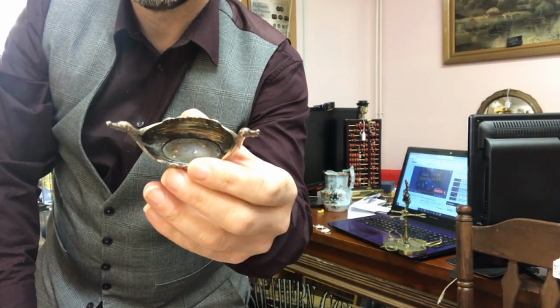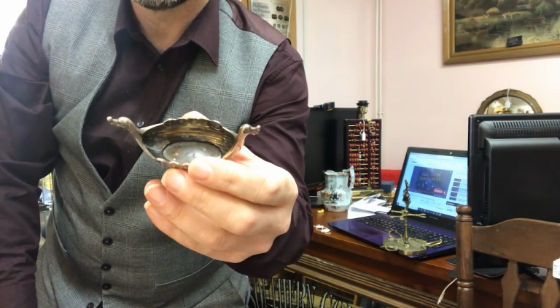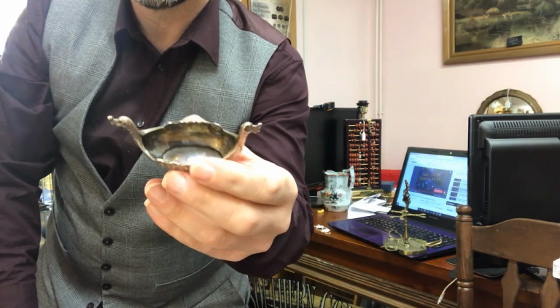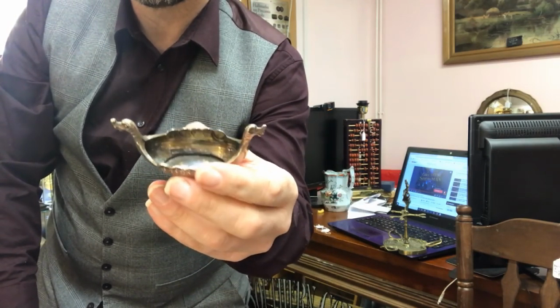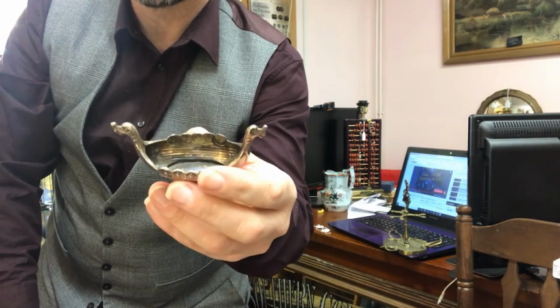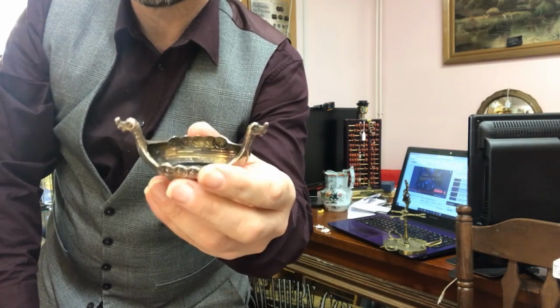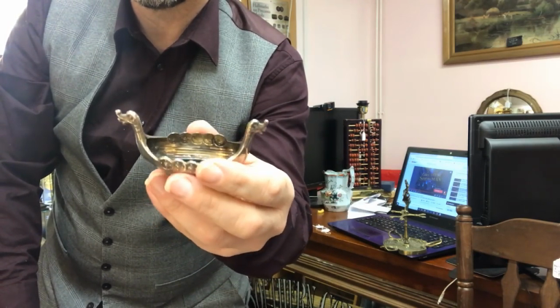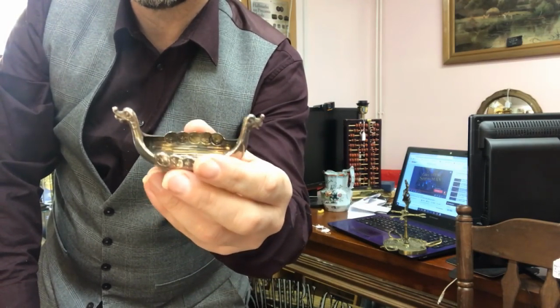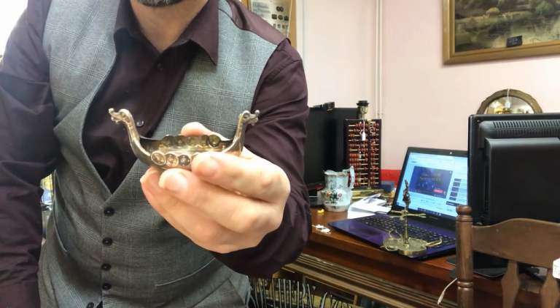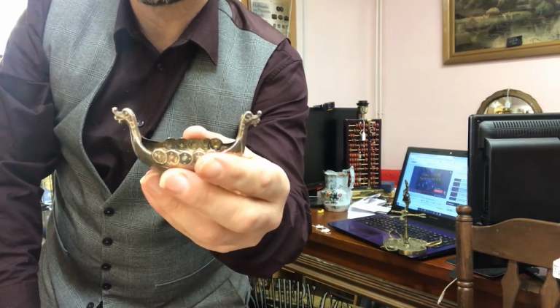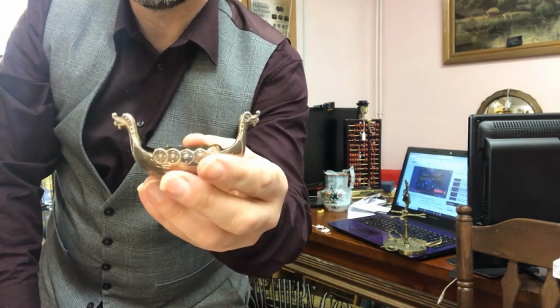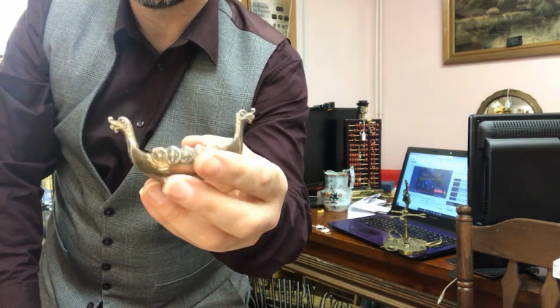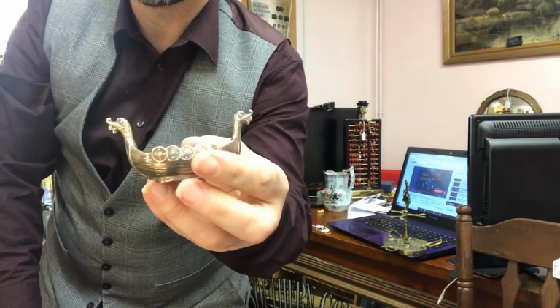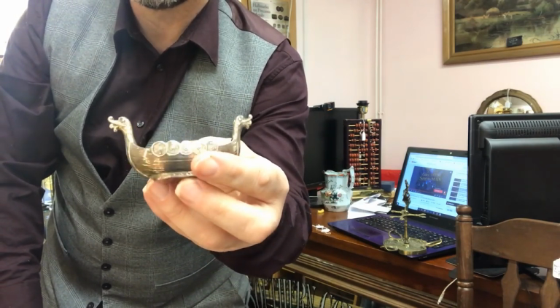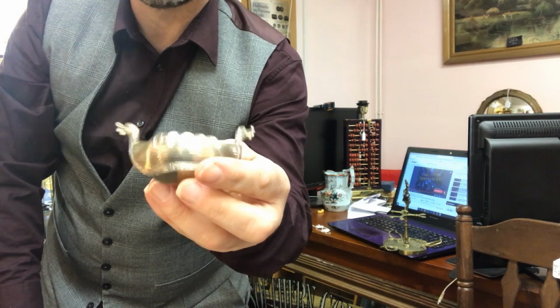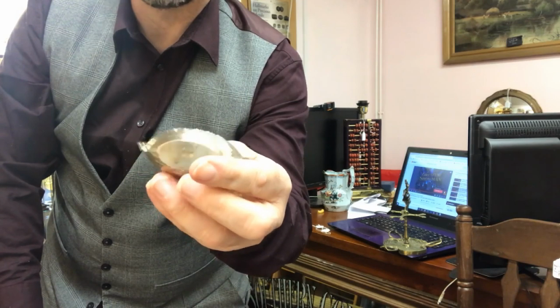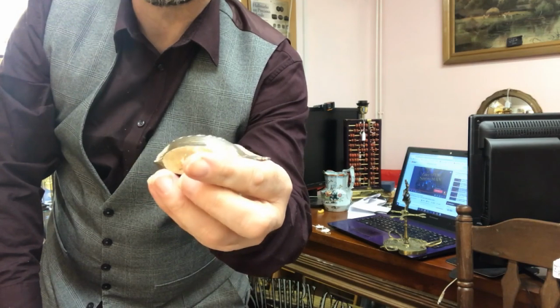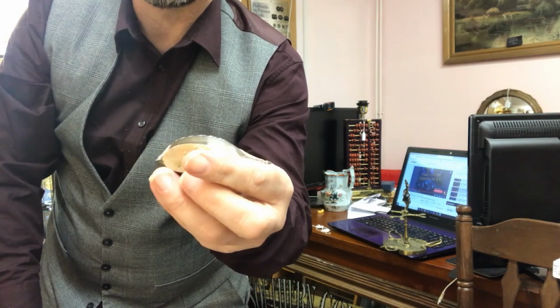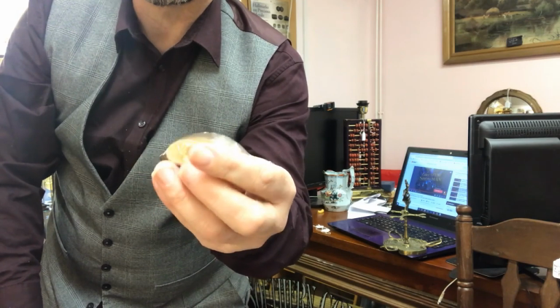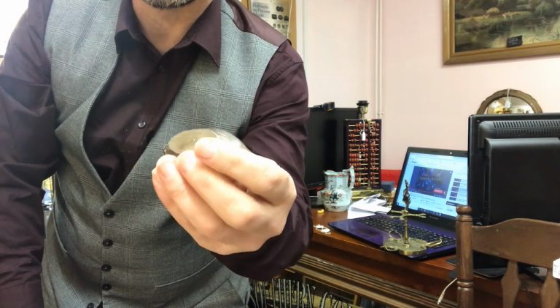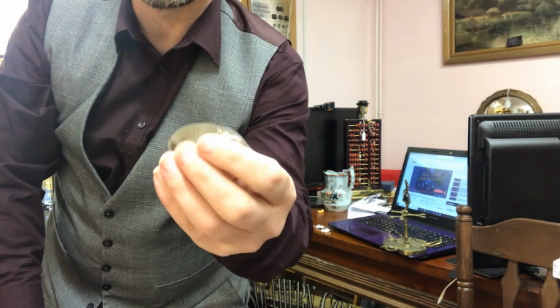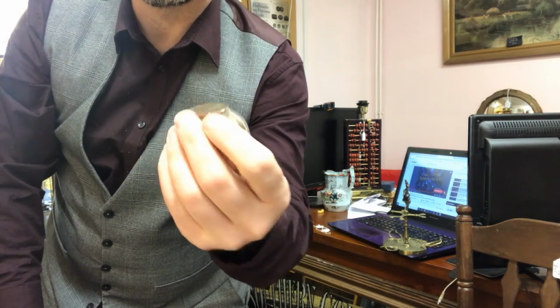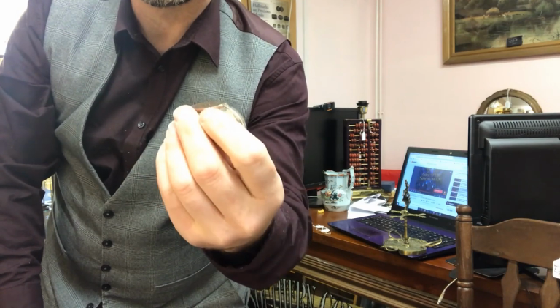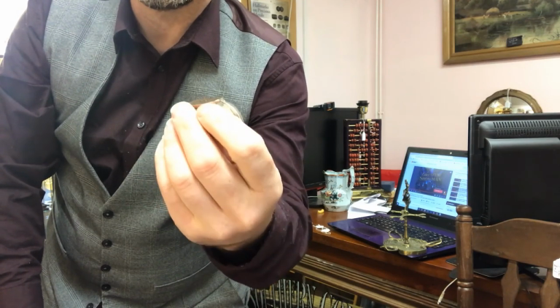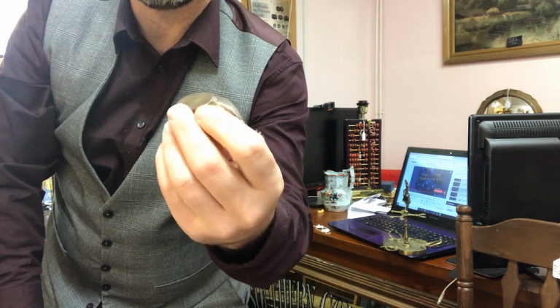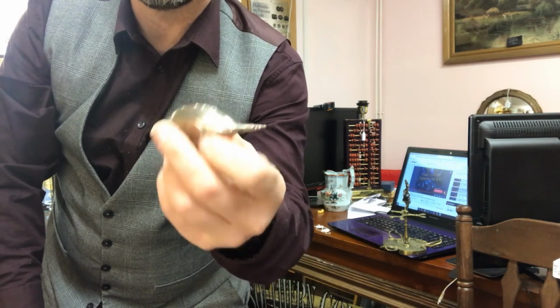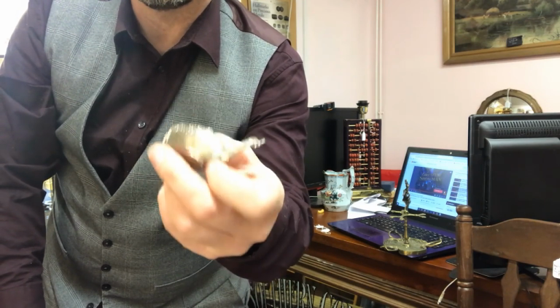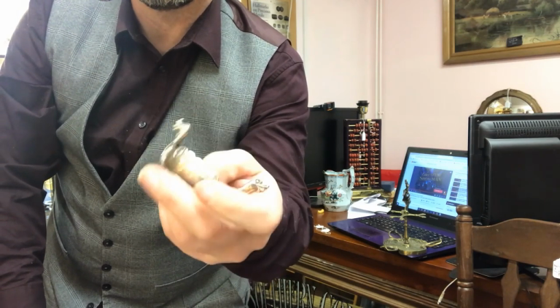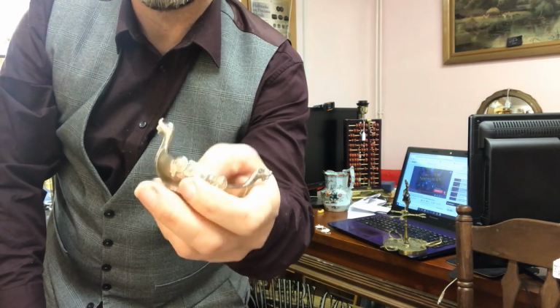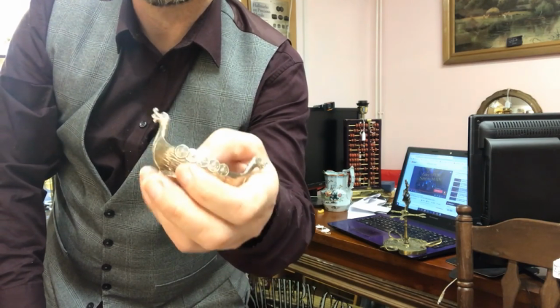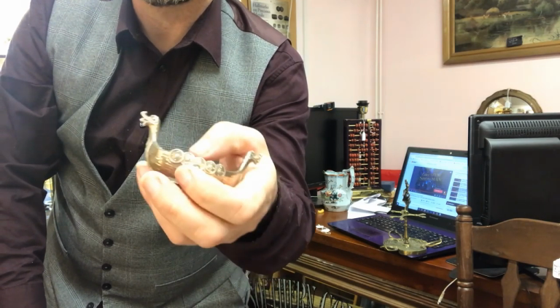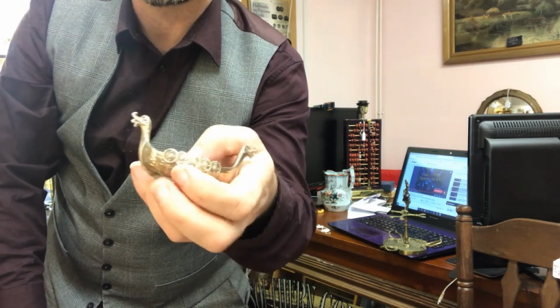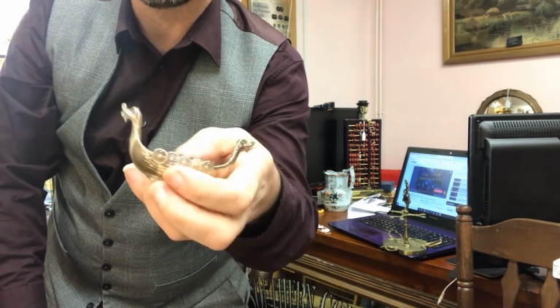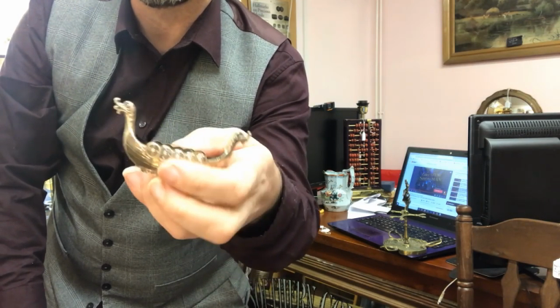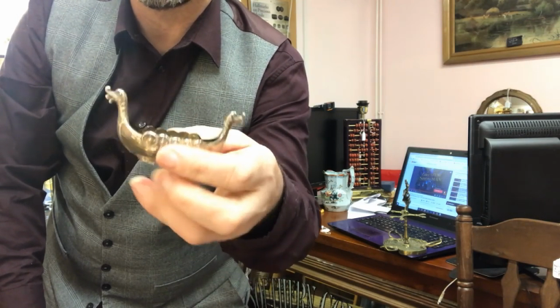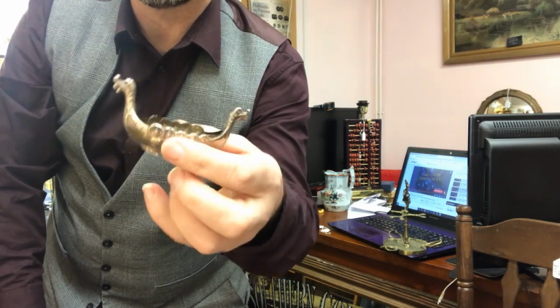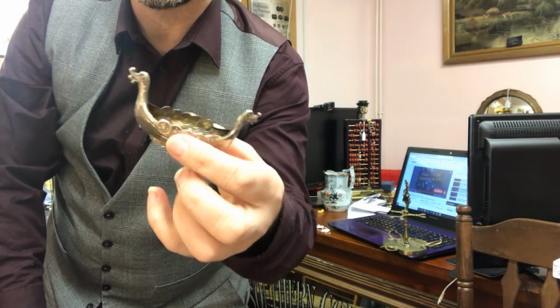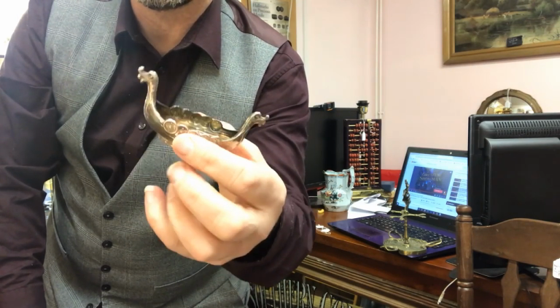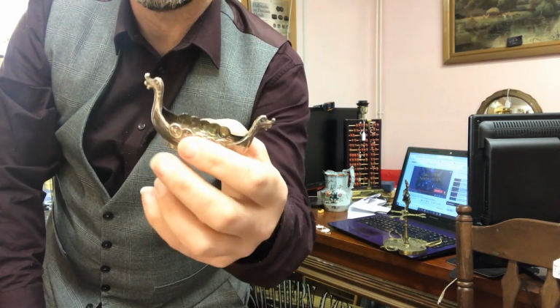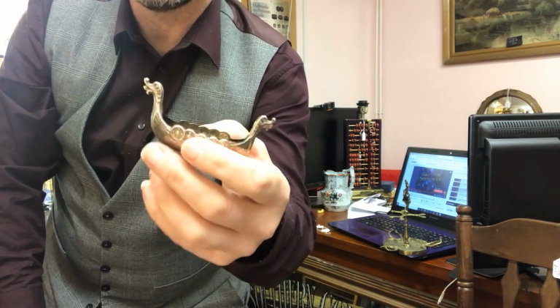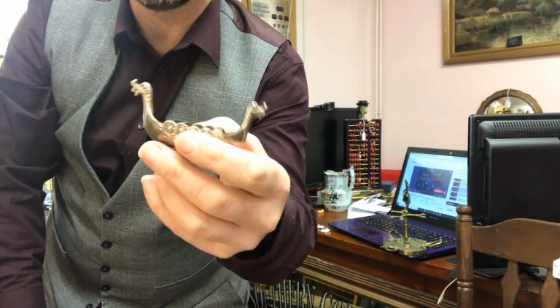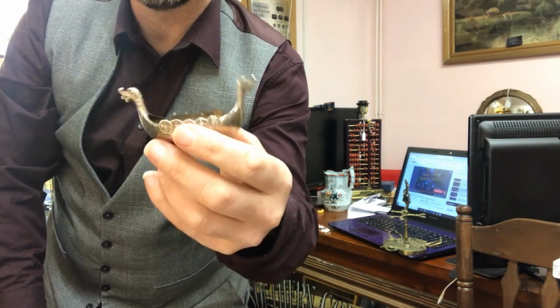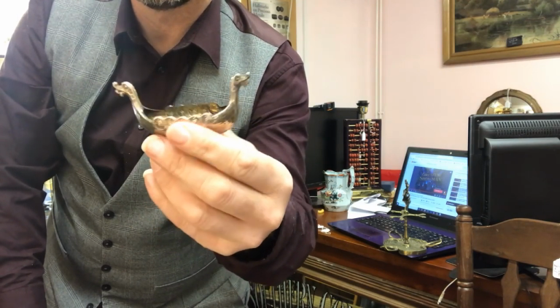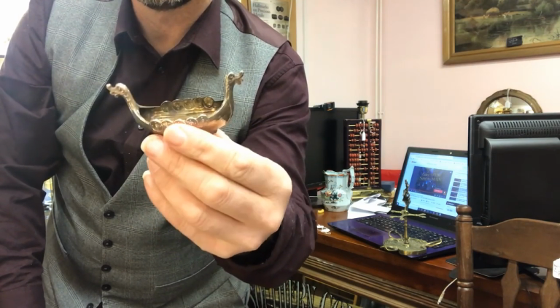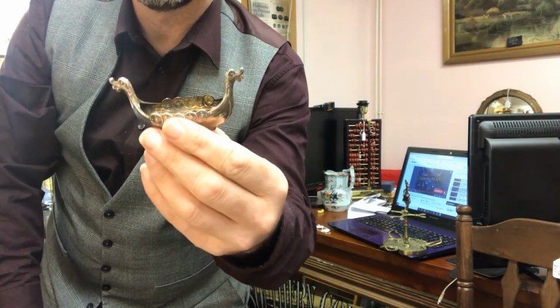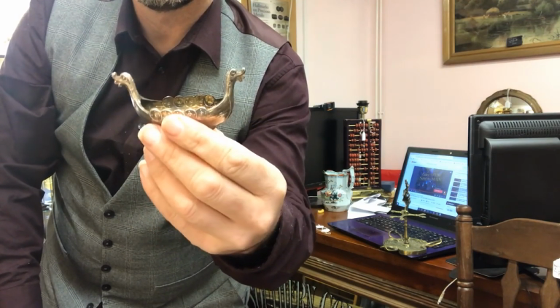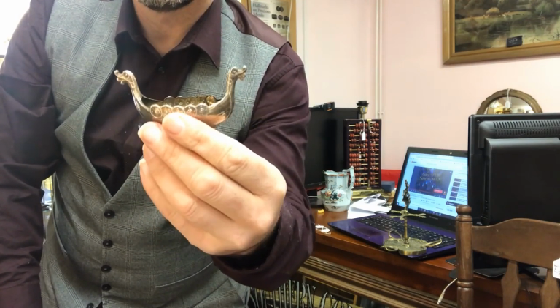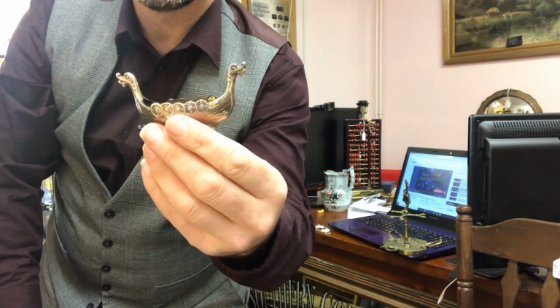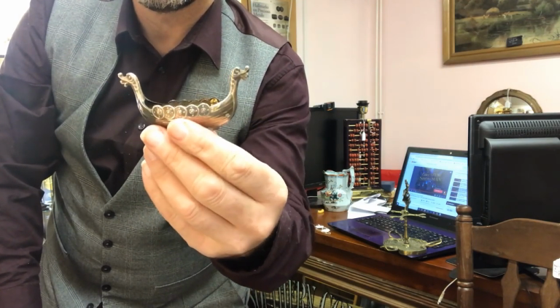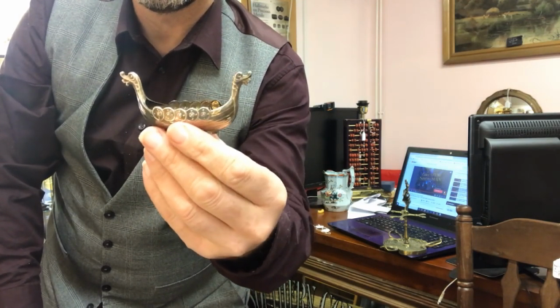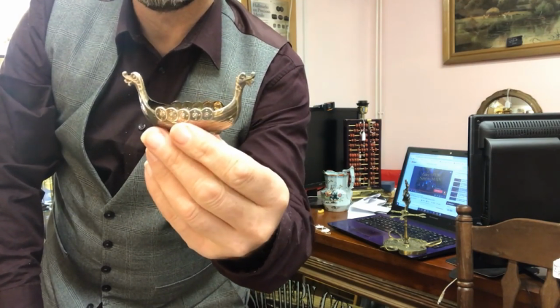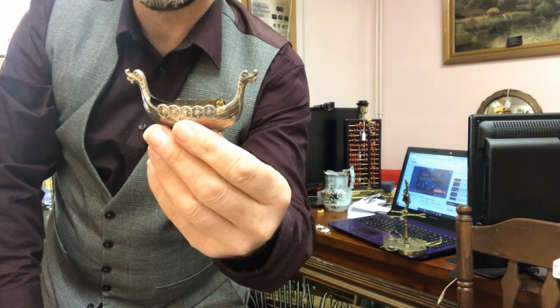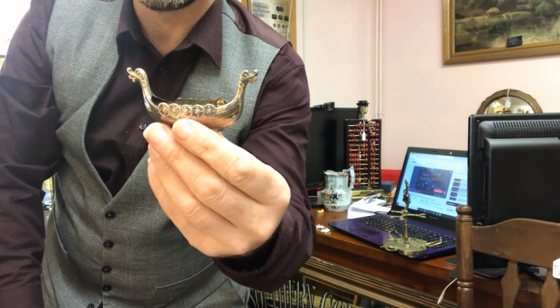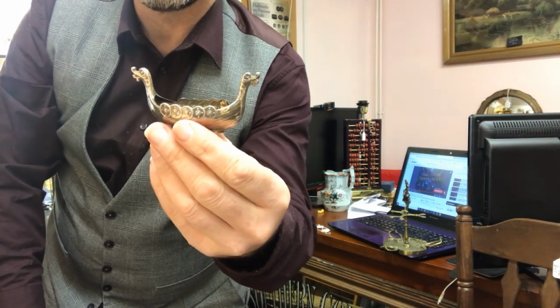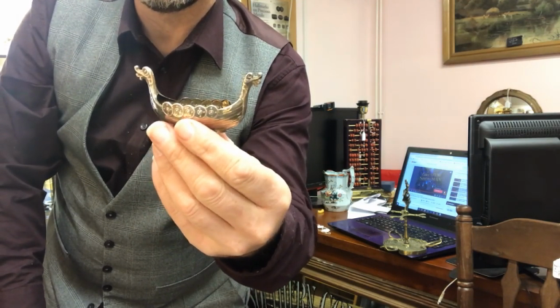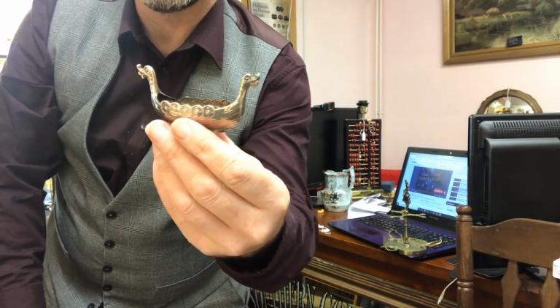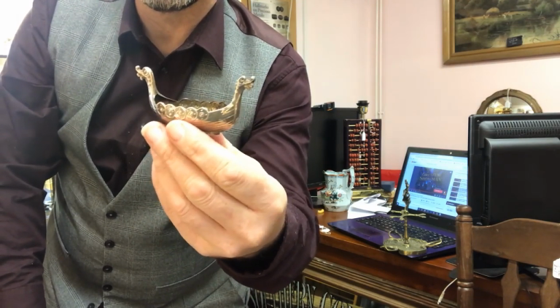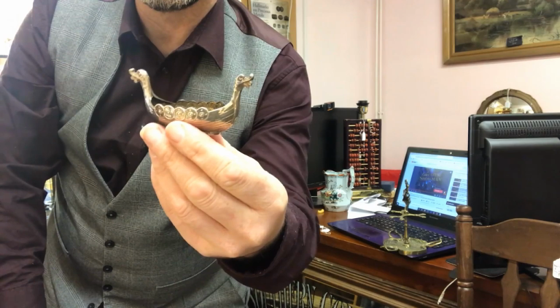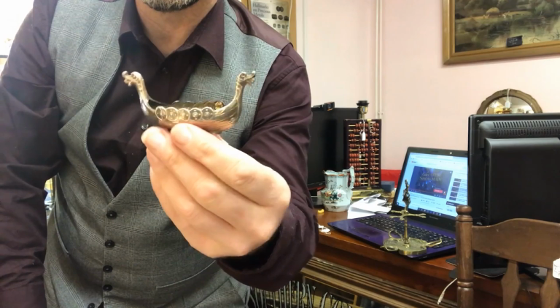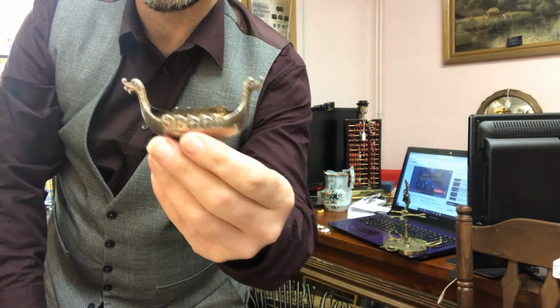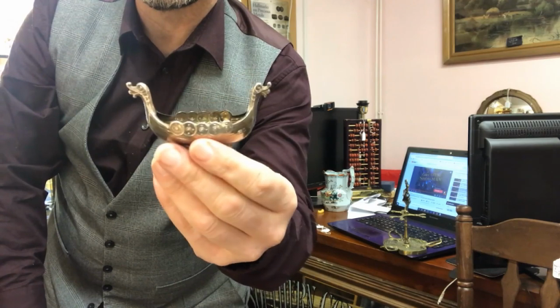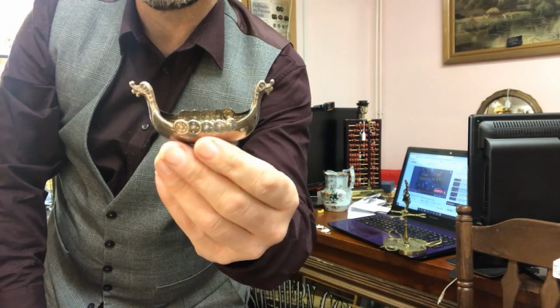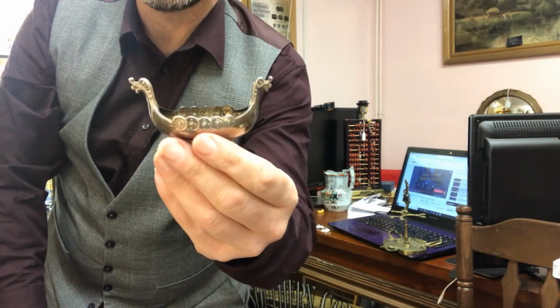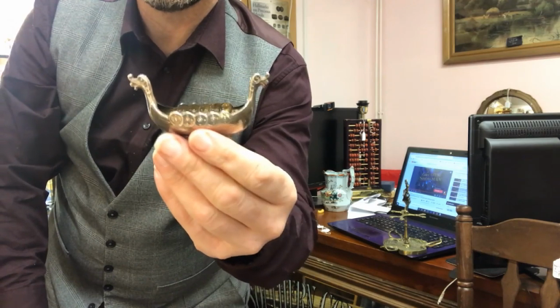My final one — a little Viking ship here. It's a nice piece of Danish solid silver. I'm shocked it hasn't sold yet, but hey ho — I haven't put it on eBay either.